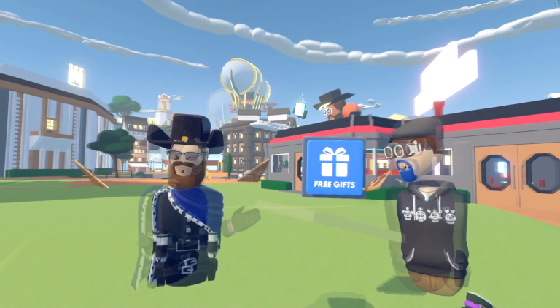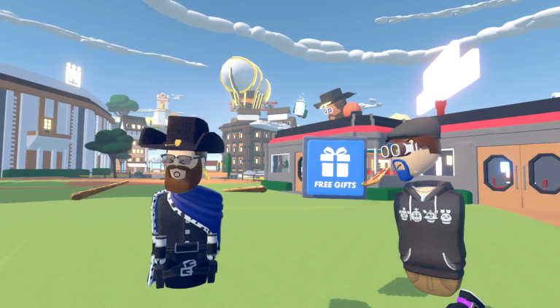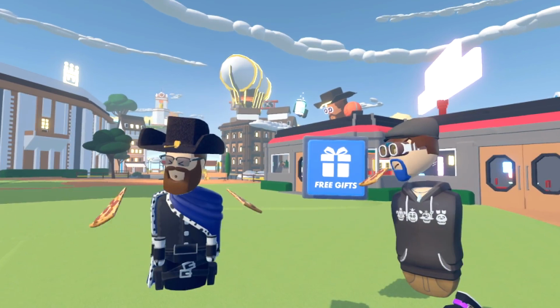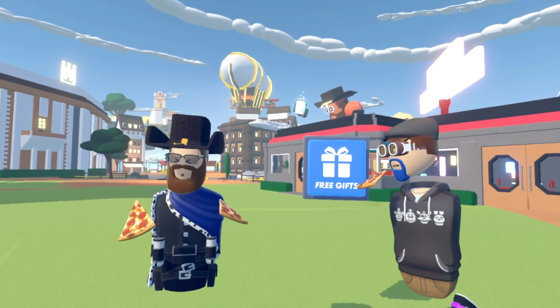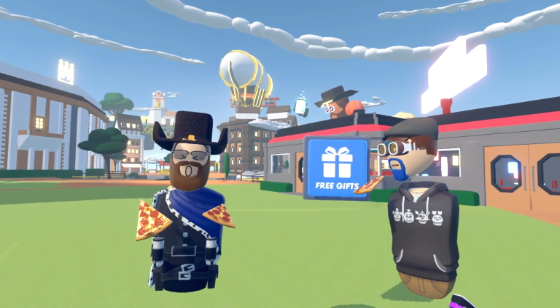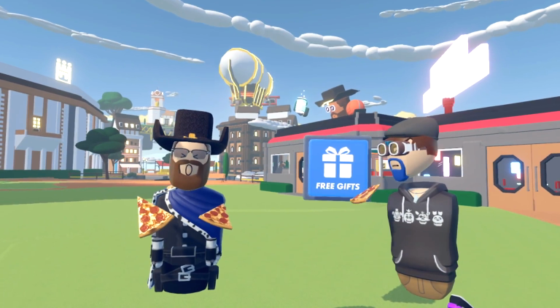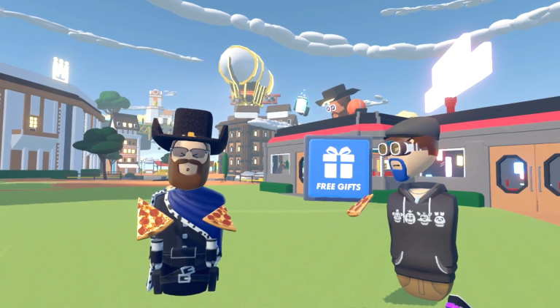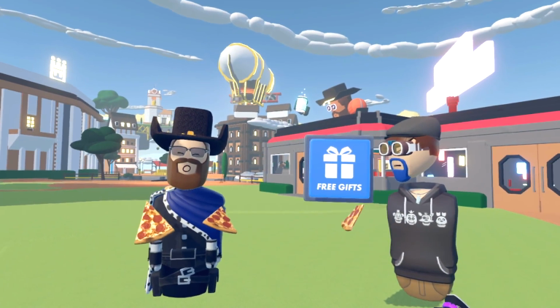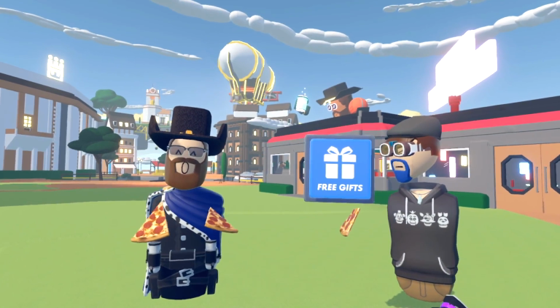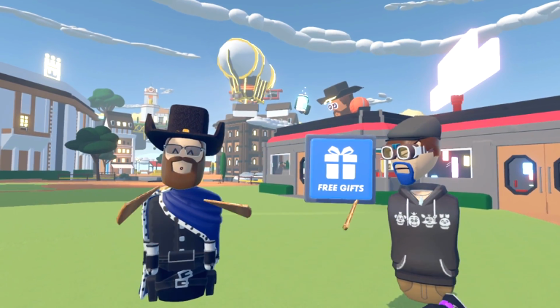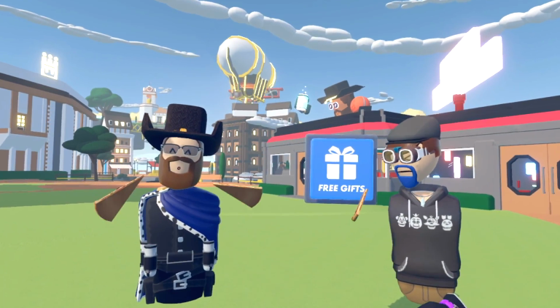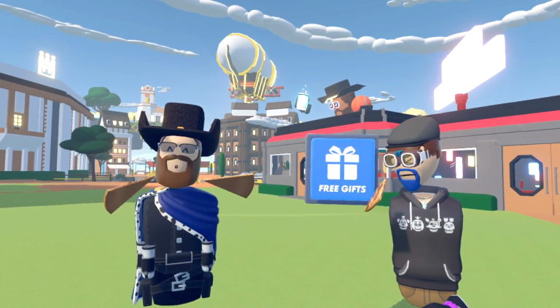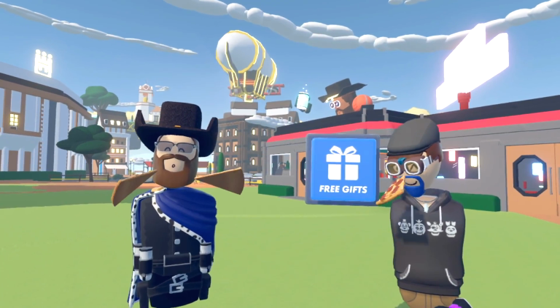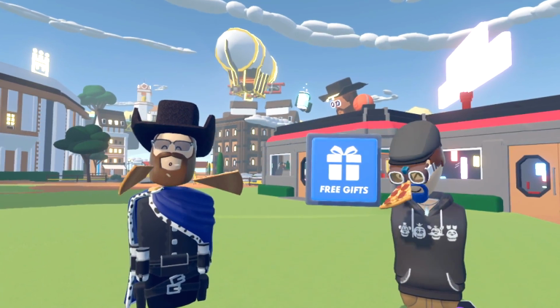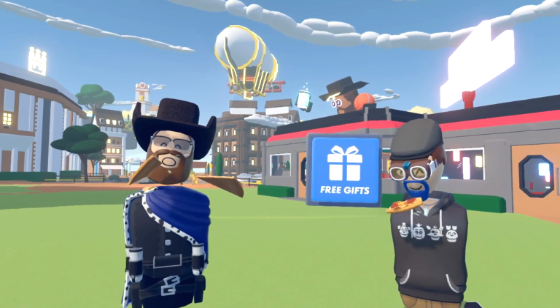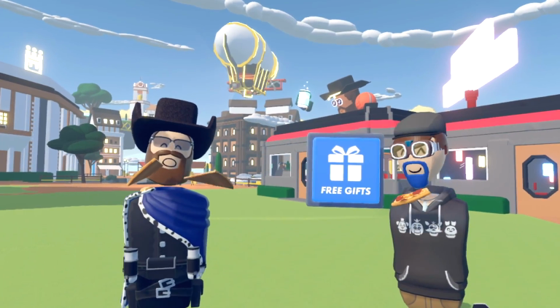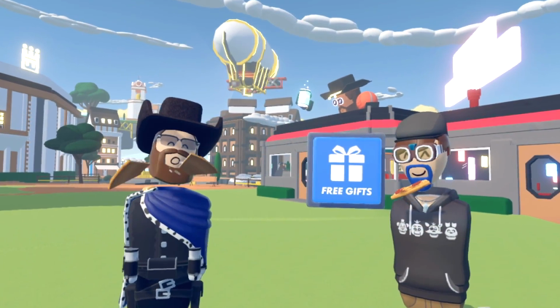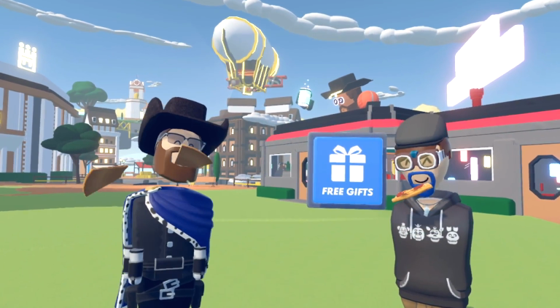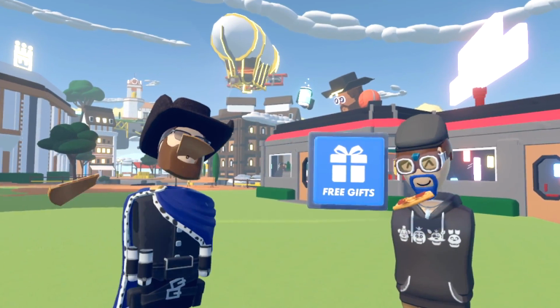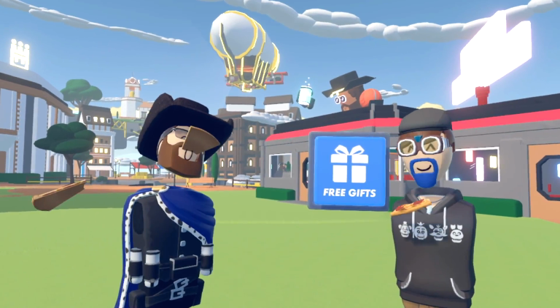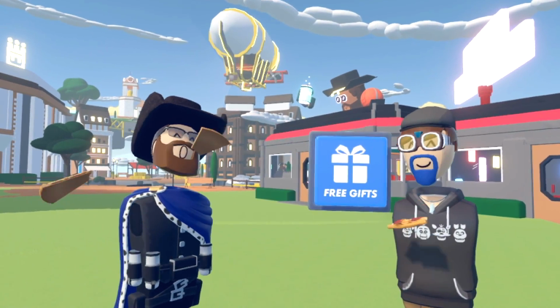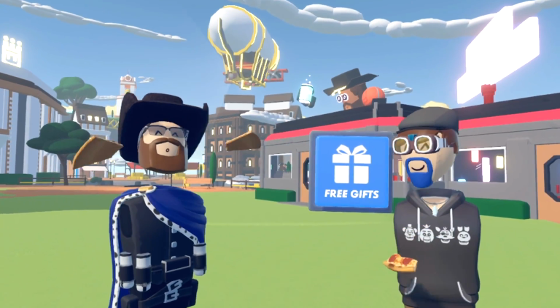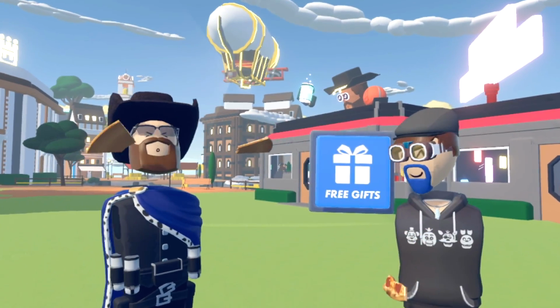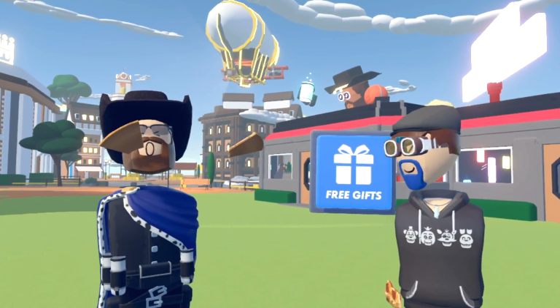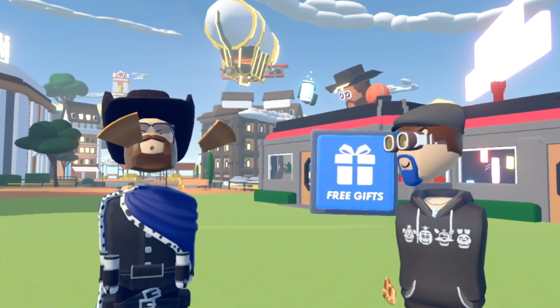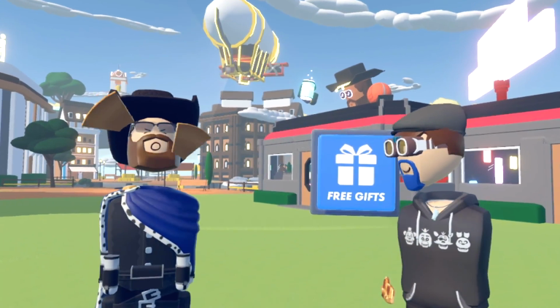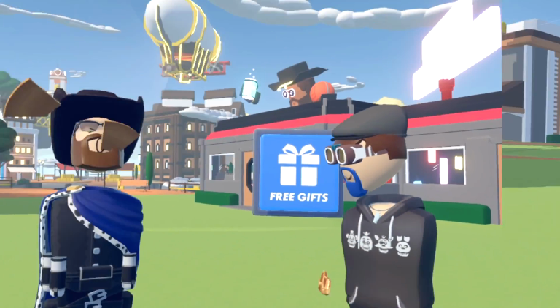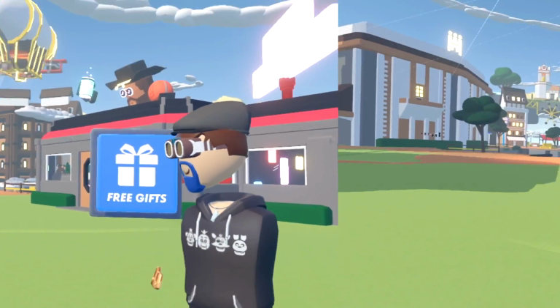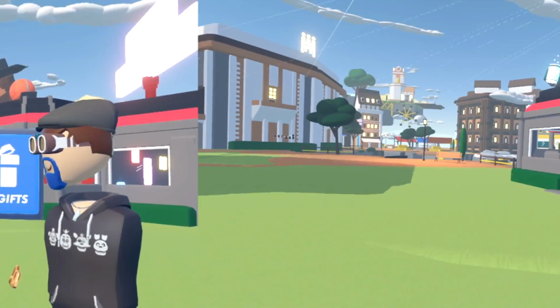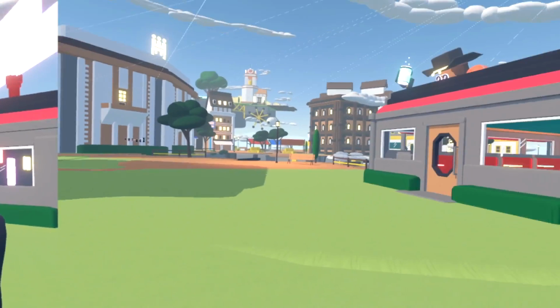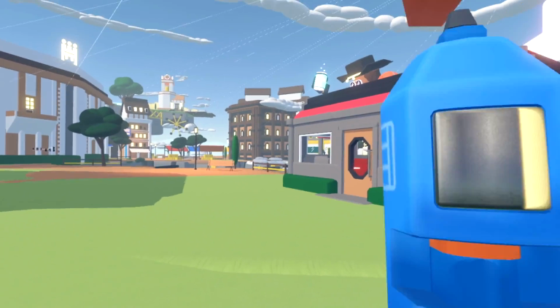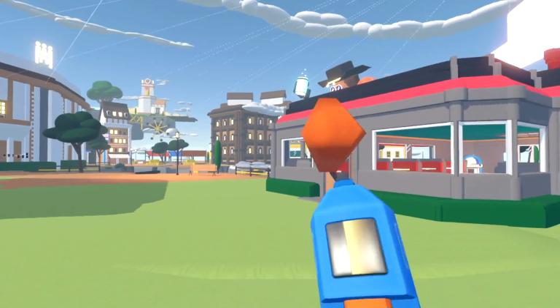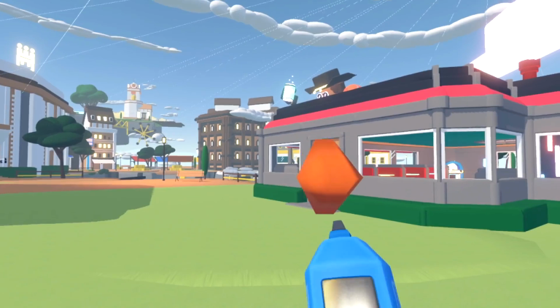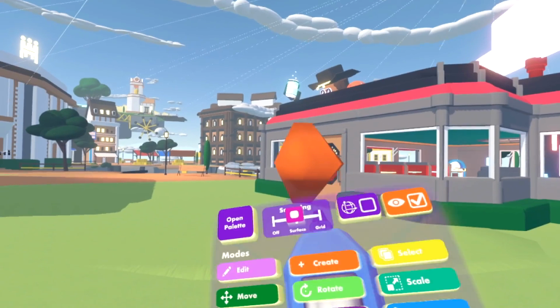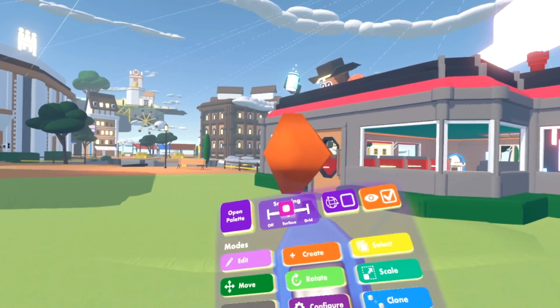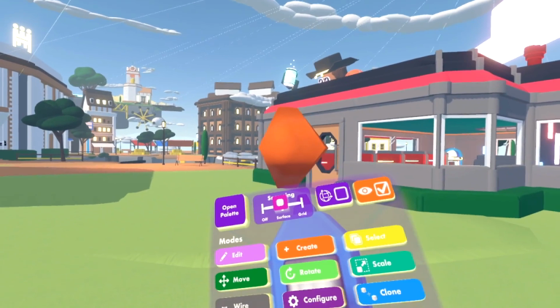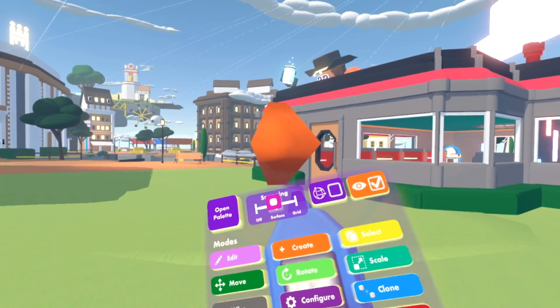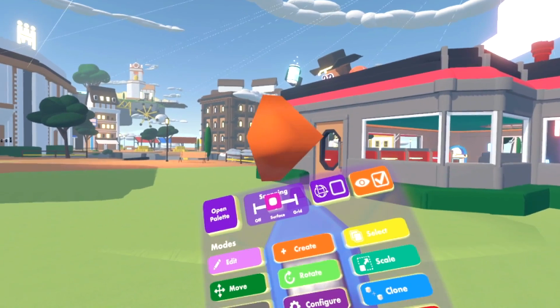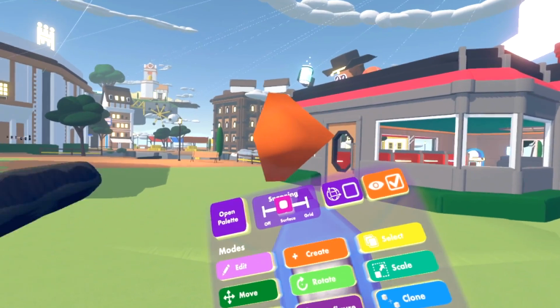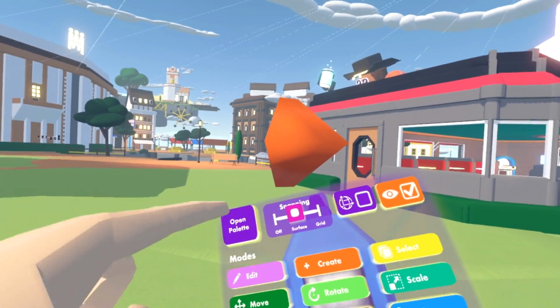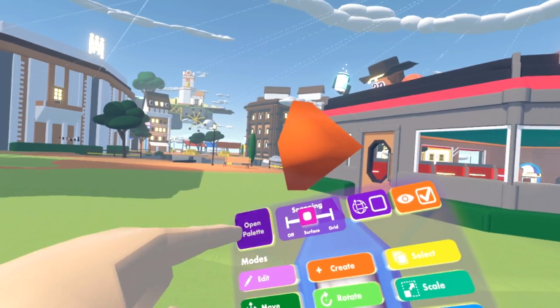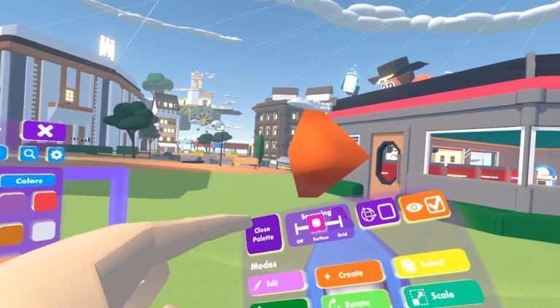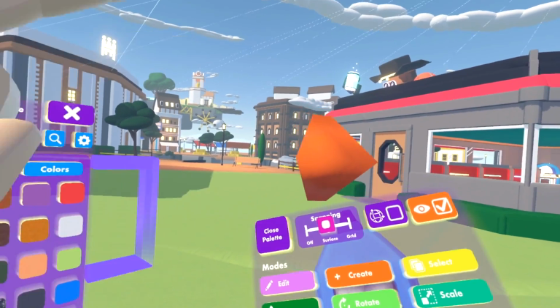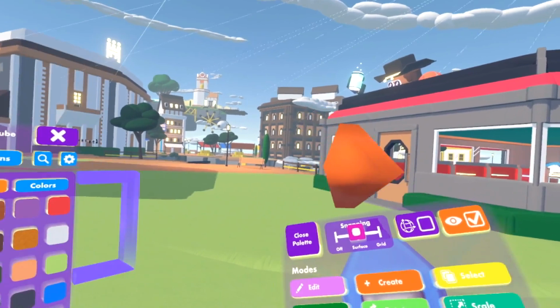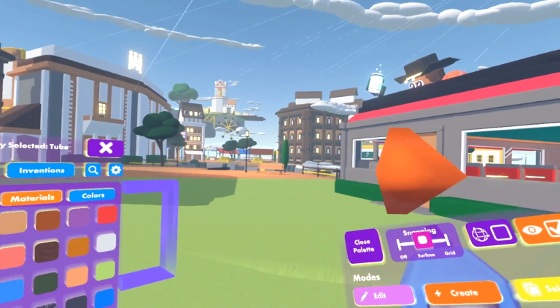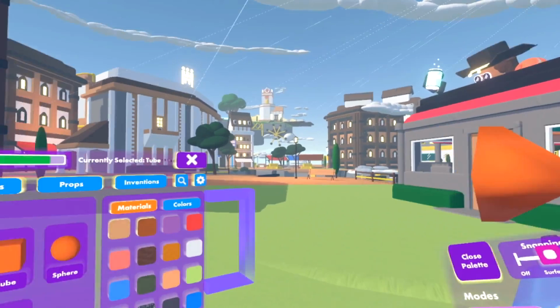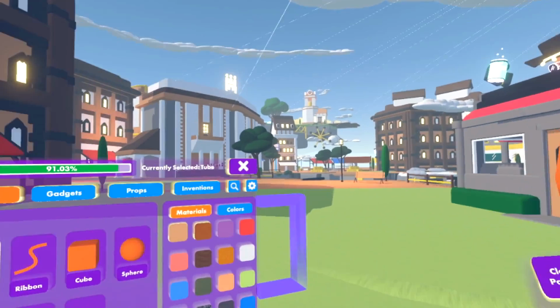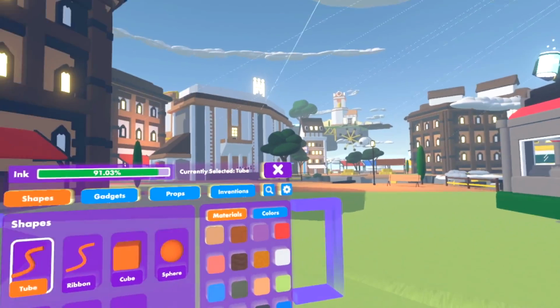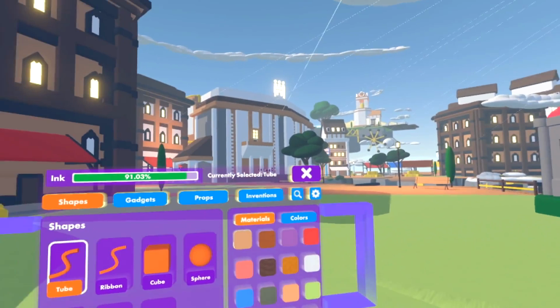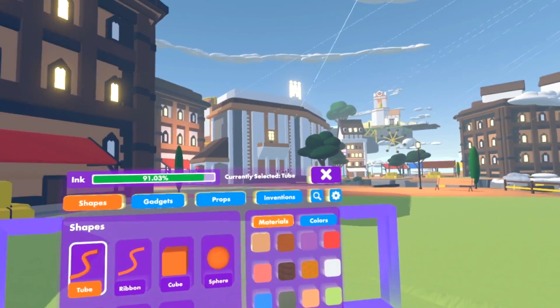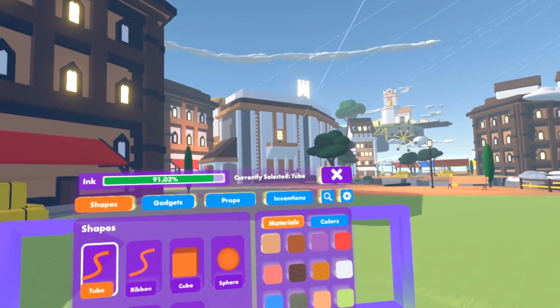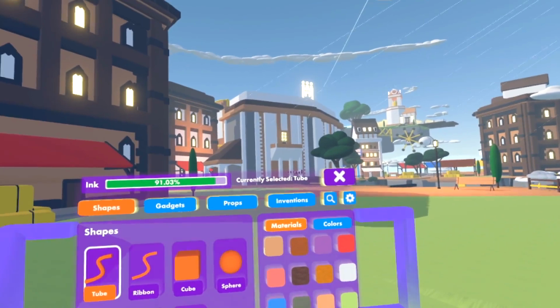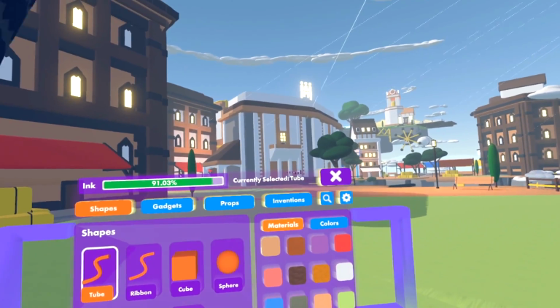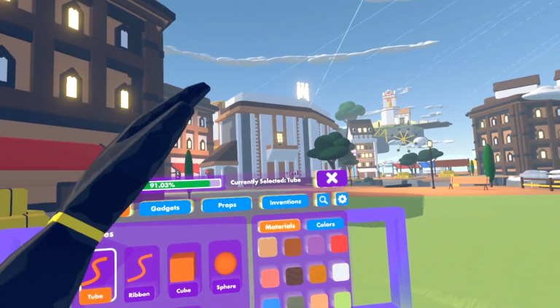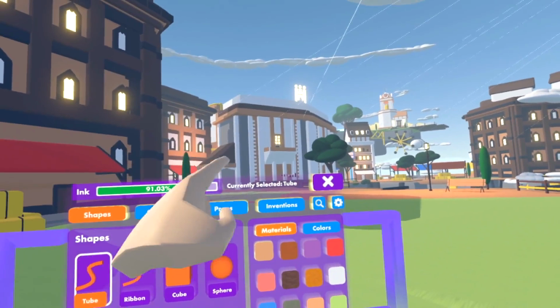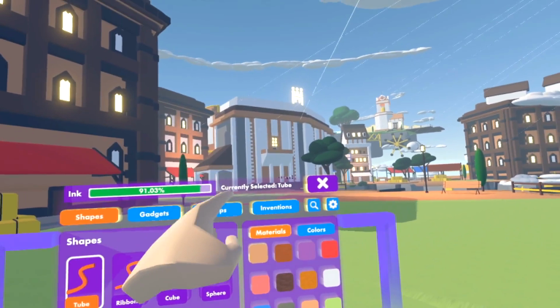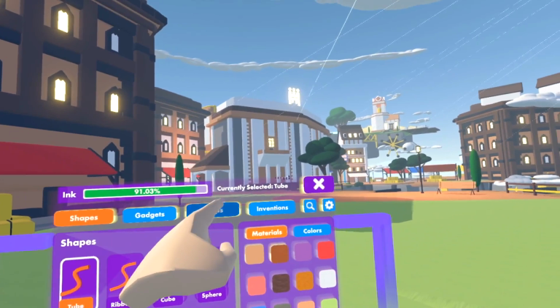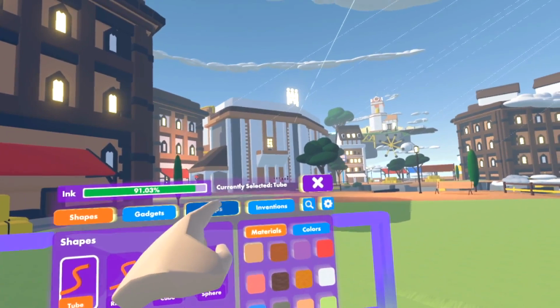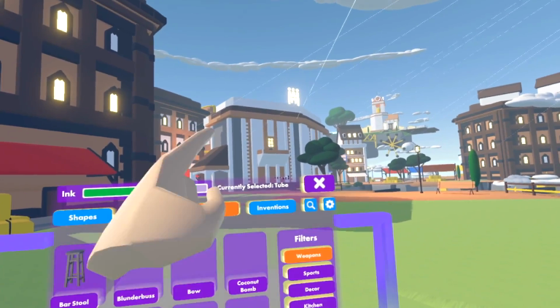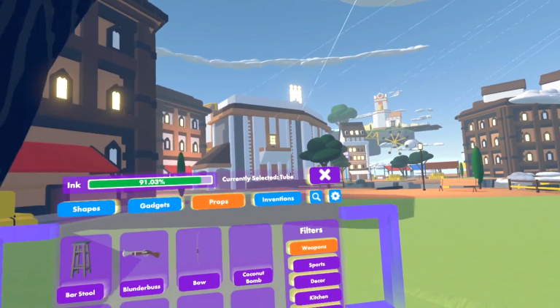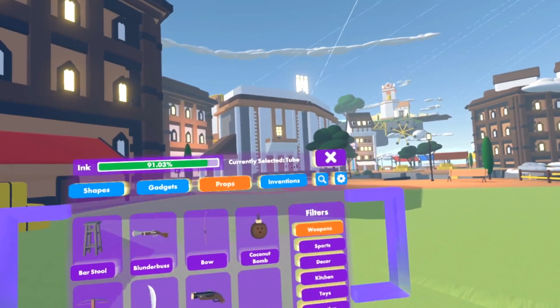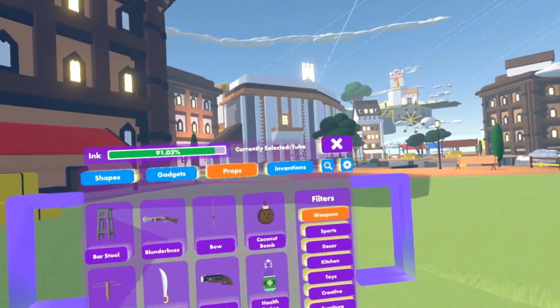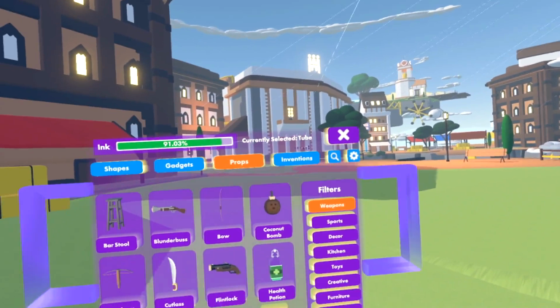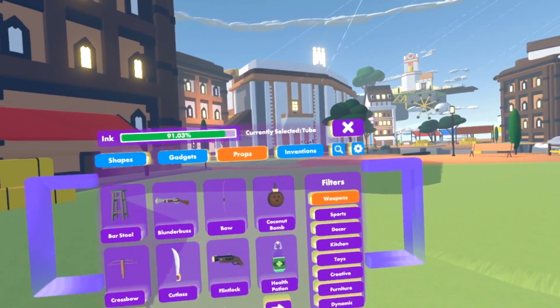Free pizza! Spawn it in from the dynamic prop section of the palette.